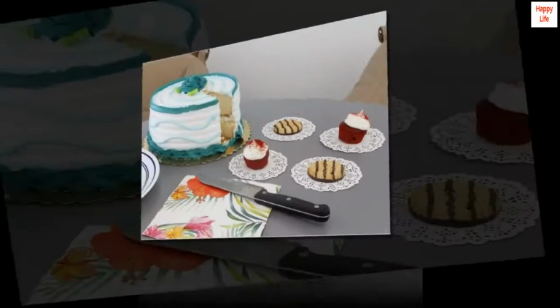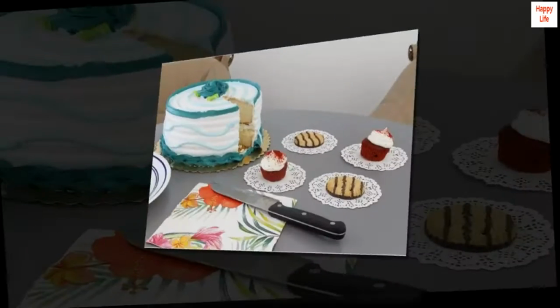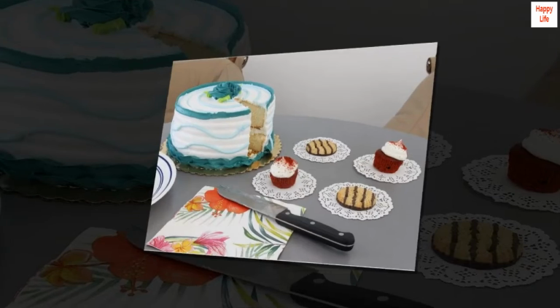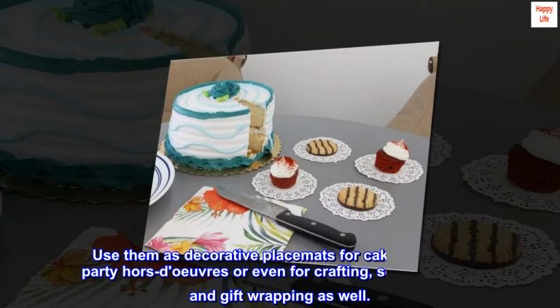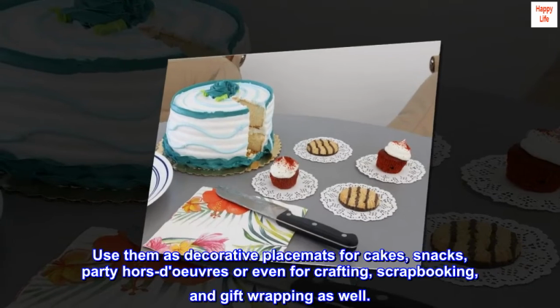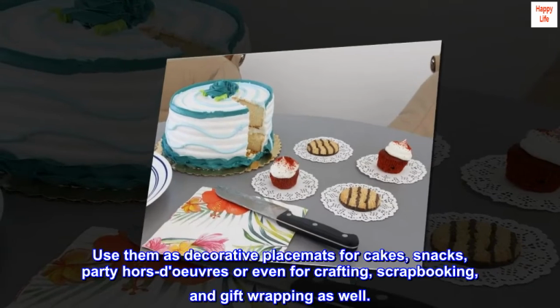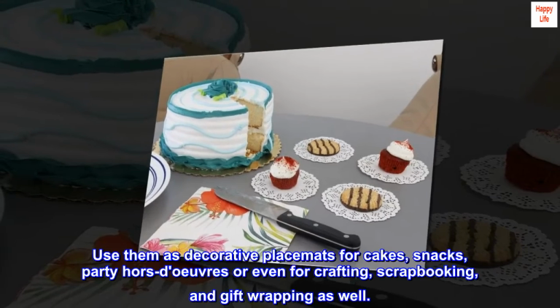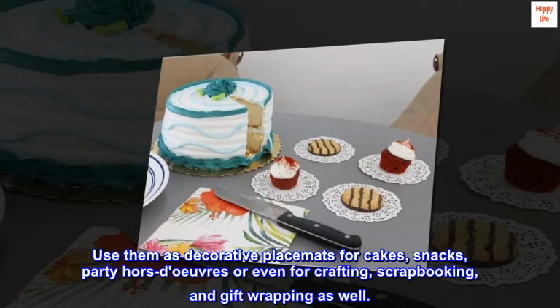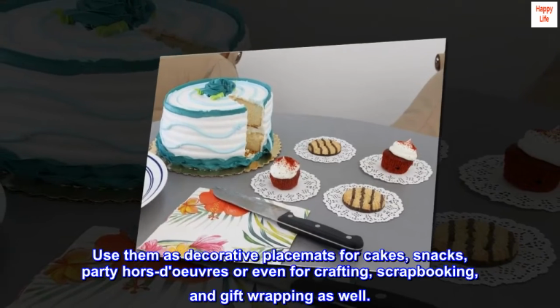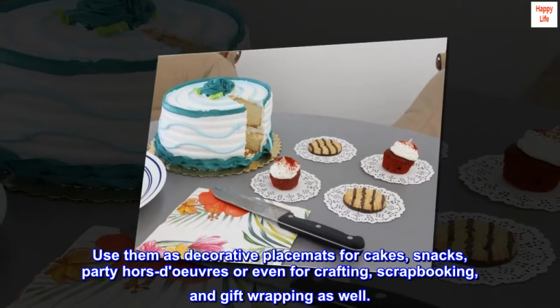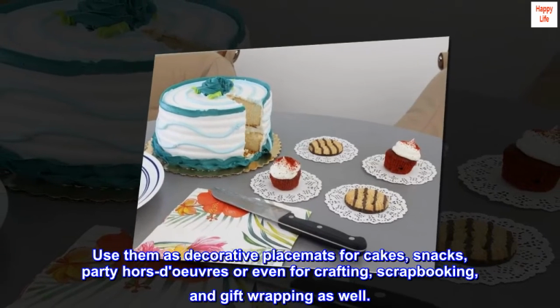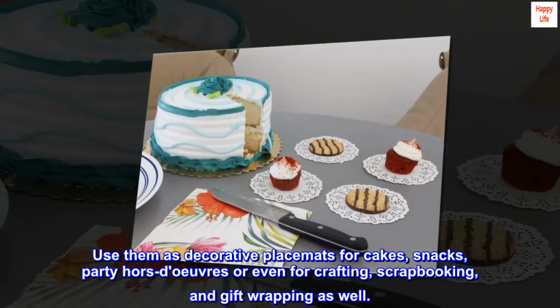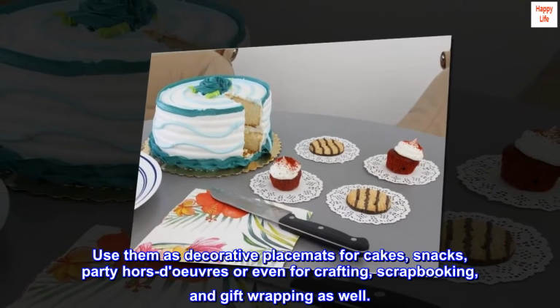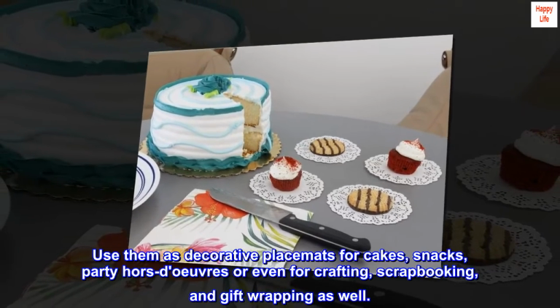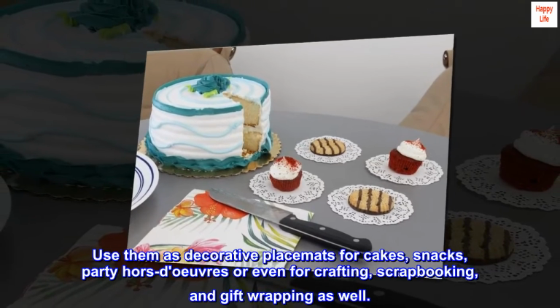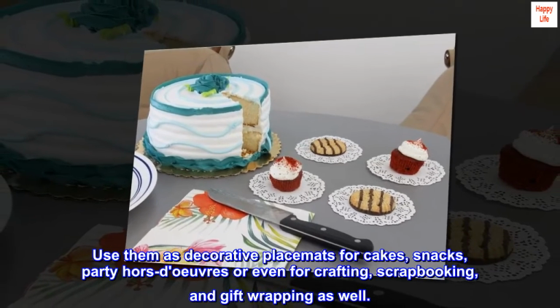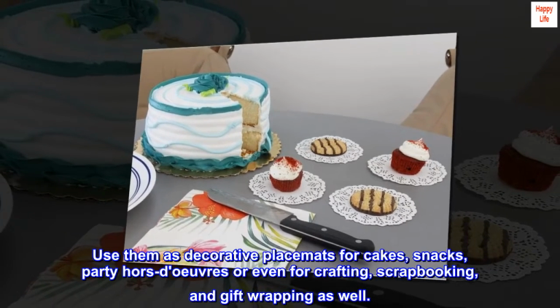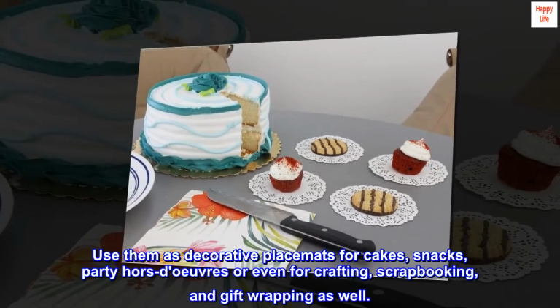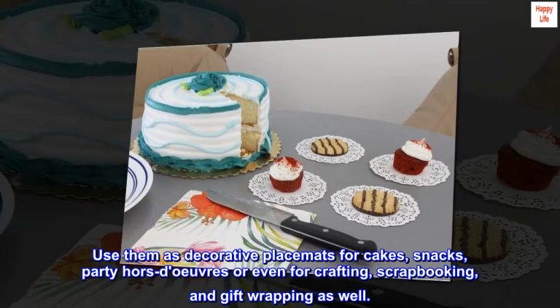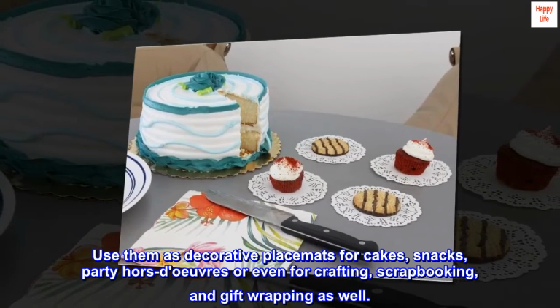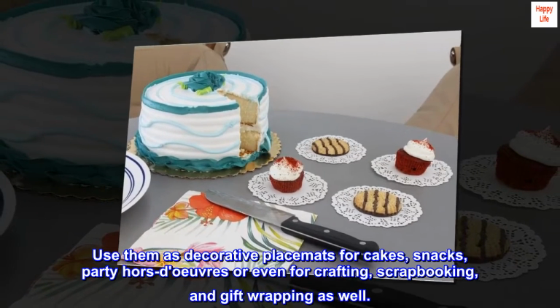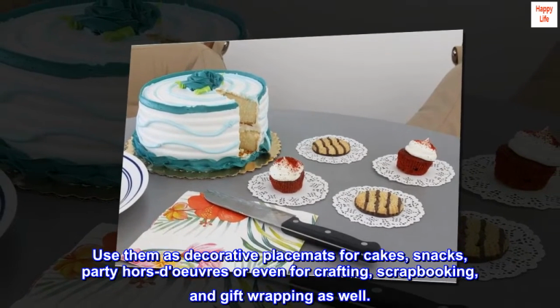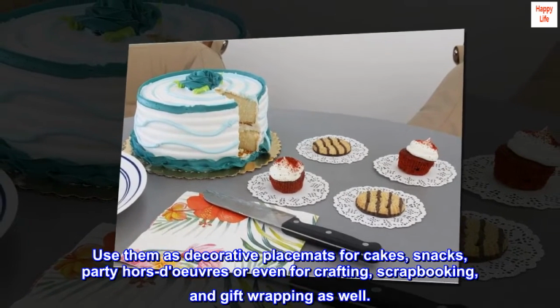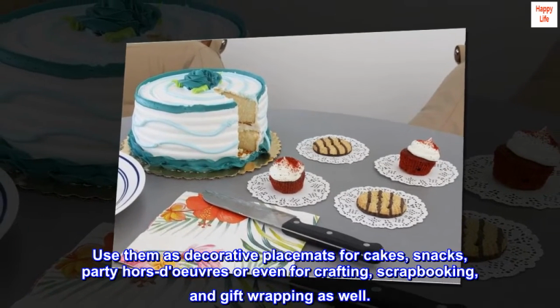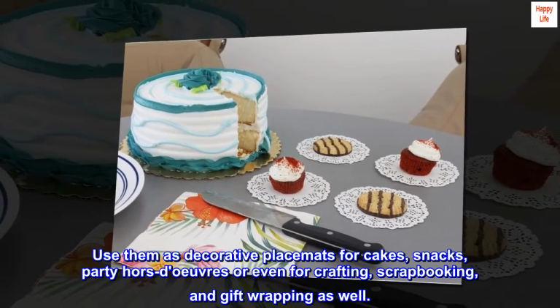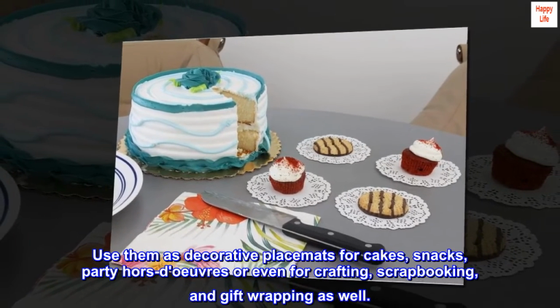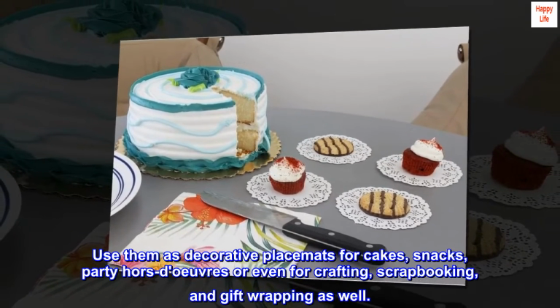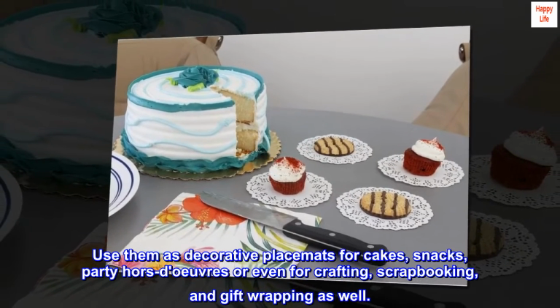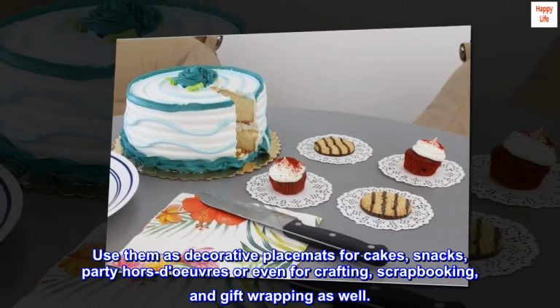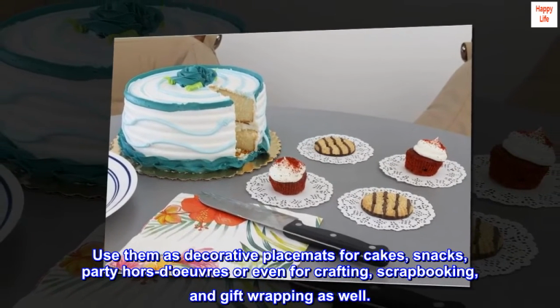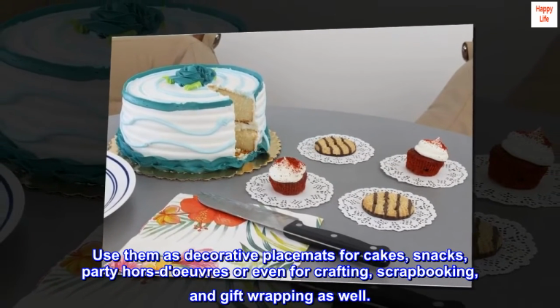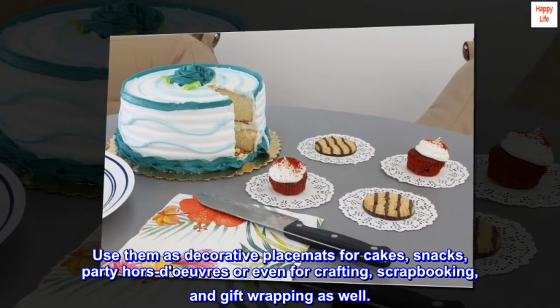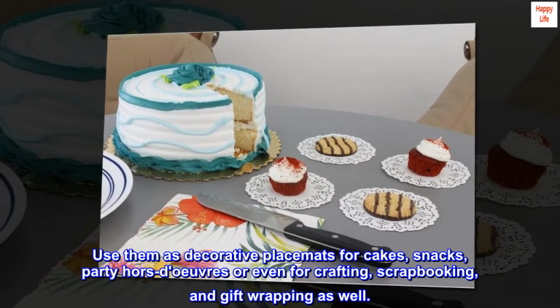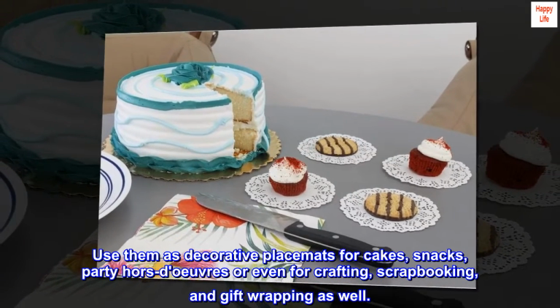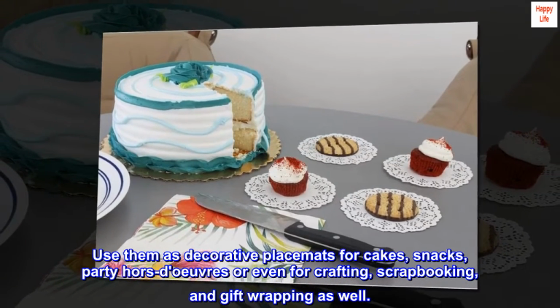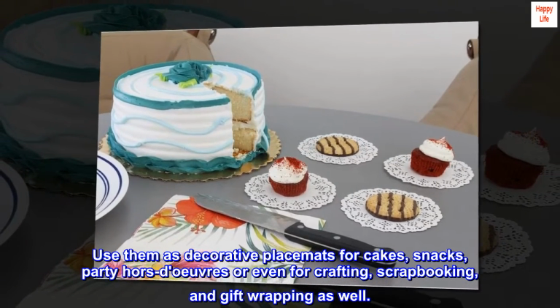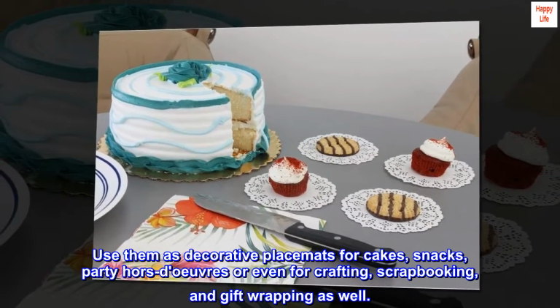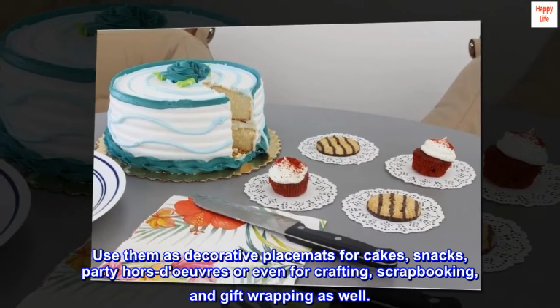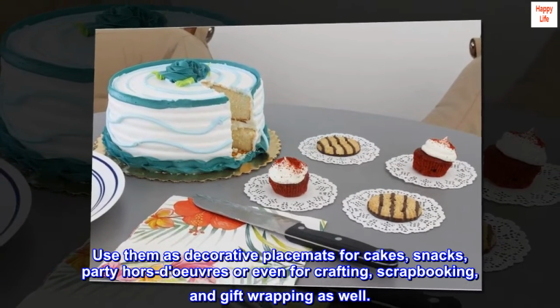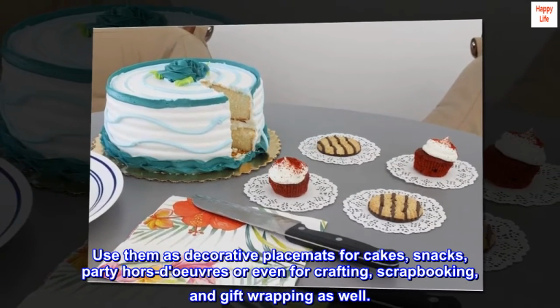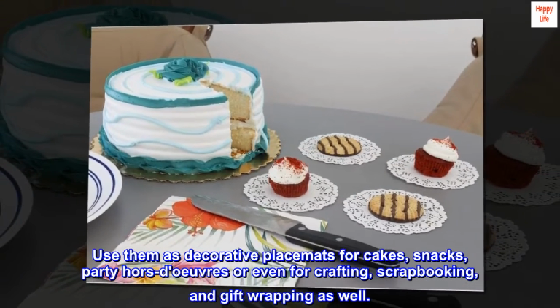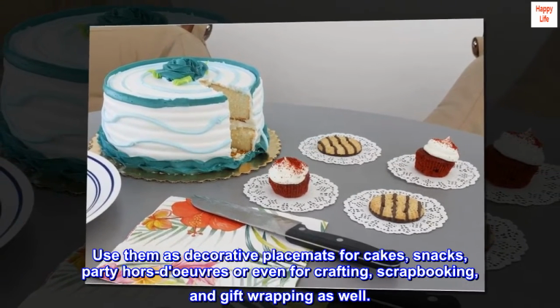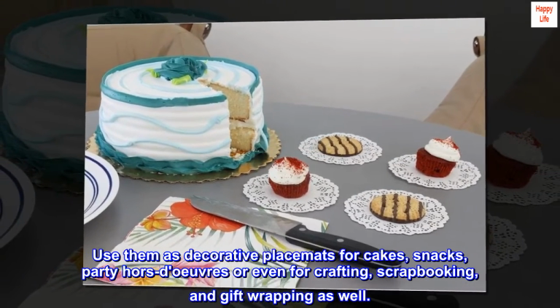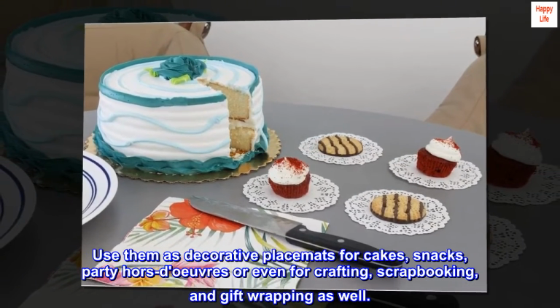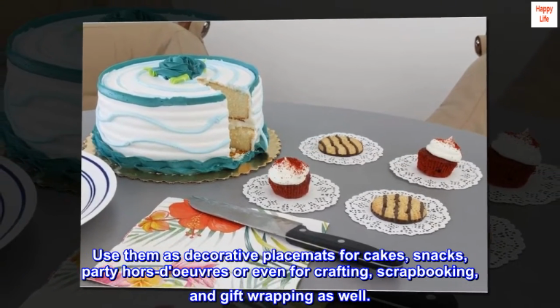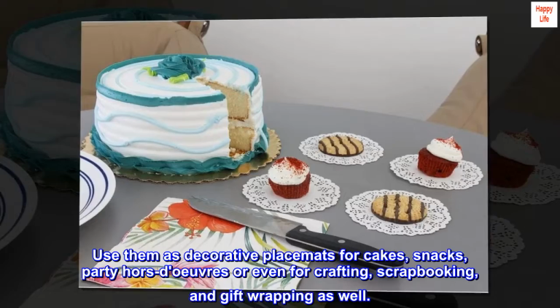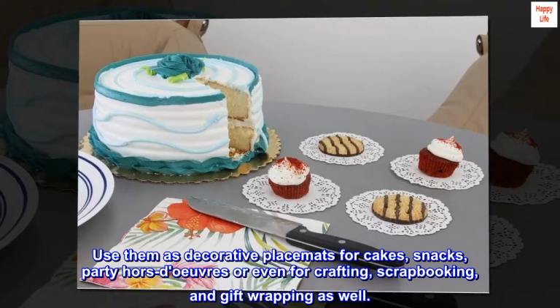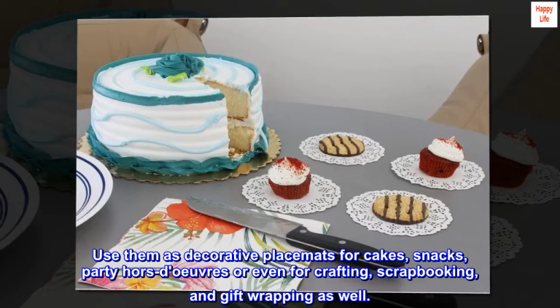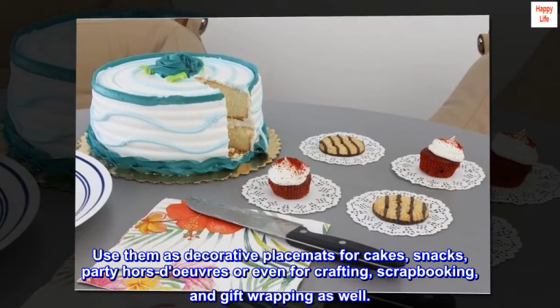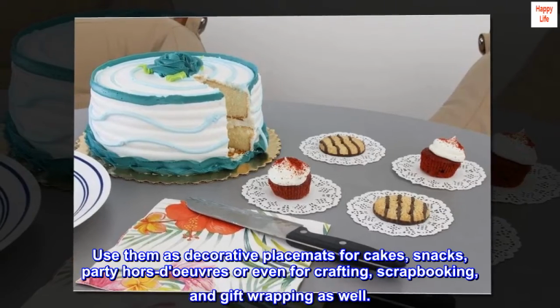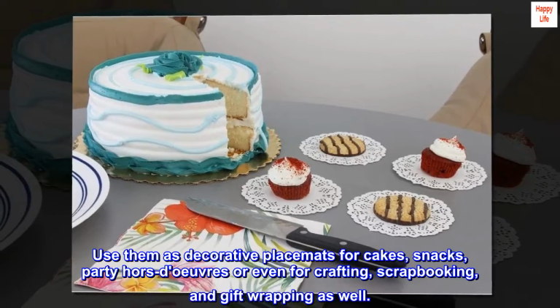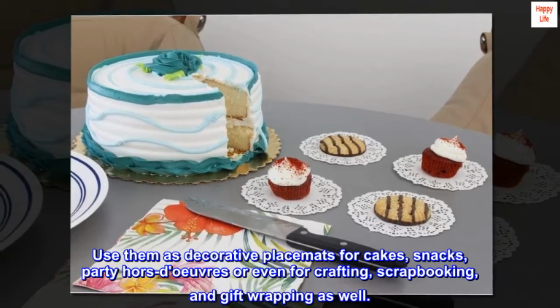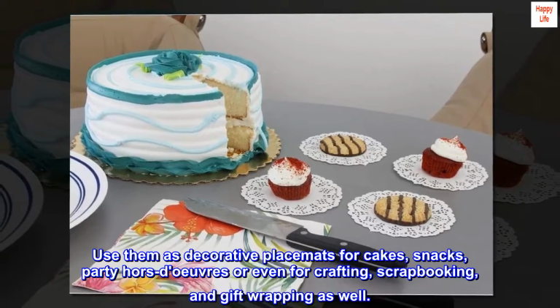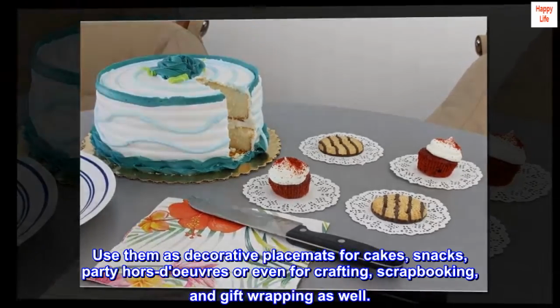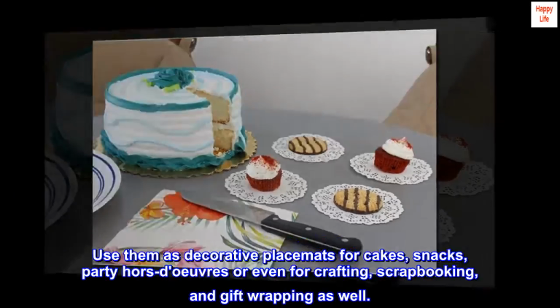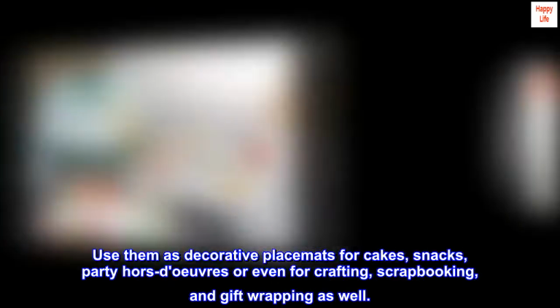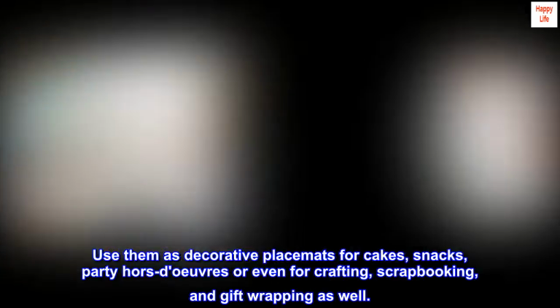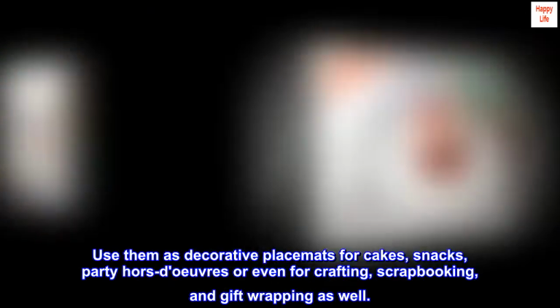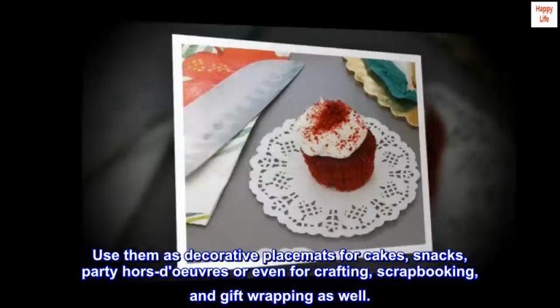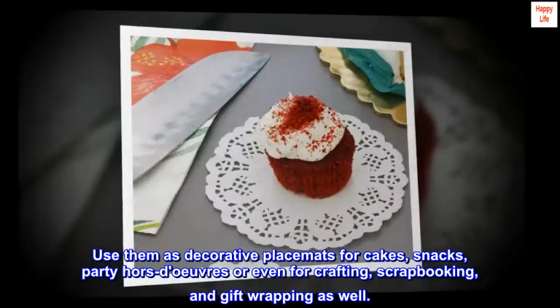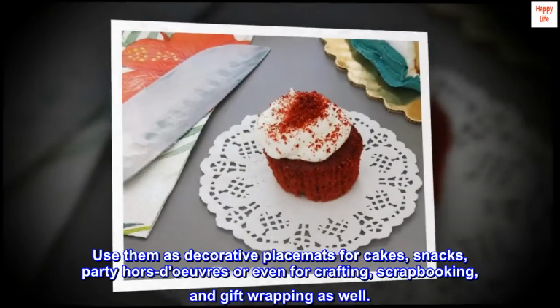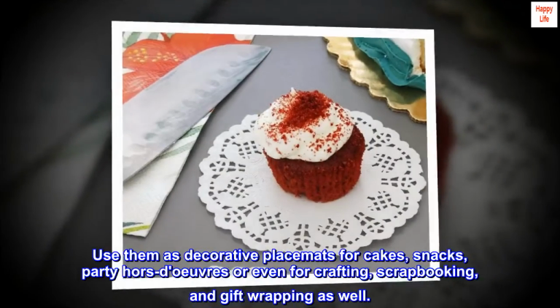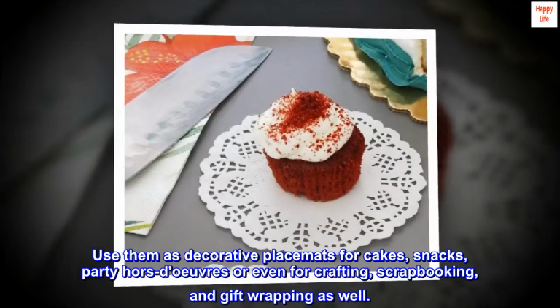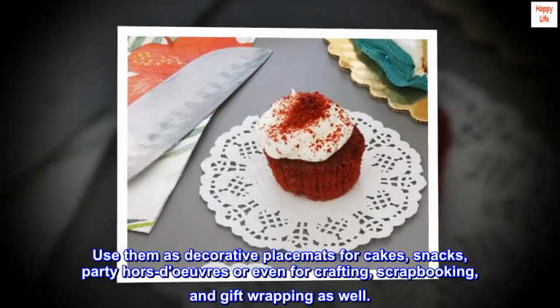Use them as decorative placemats for cakes, snacks, party hors d'oeuvres, or even for crafting, scrapbooking, and gift wrapping as well.